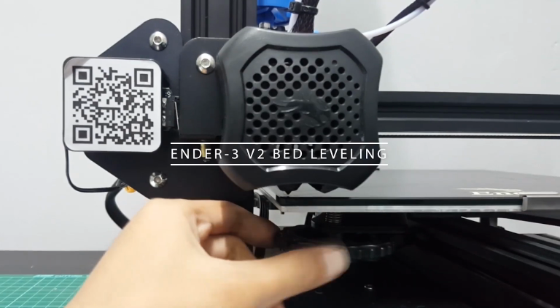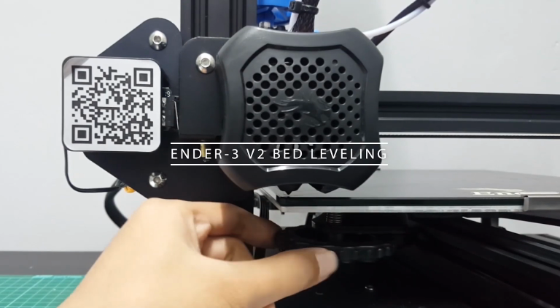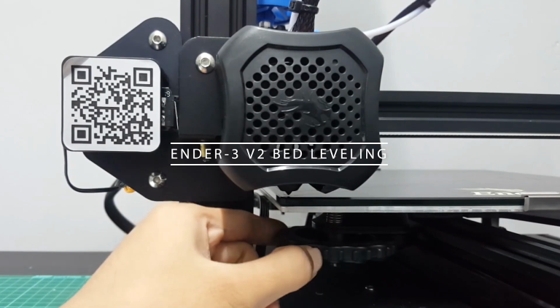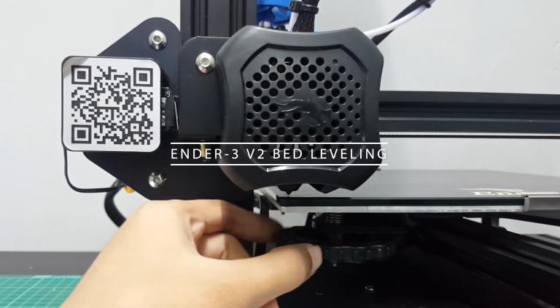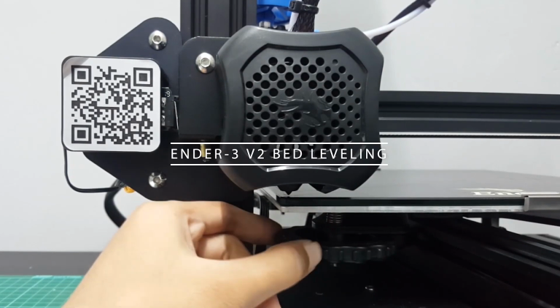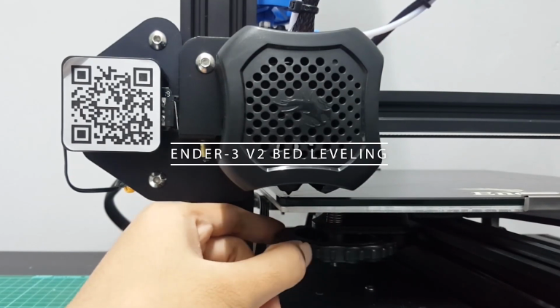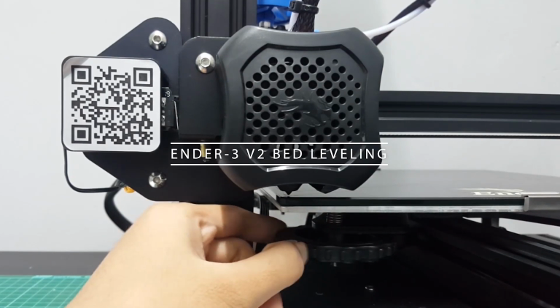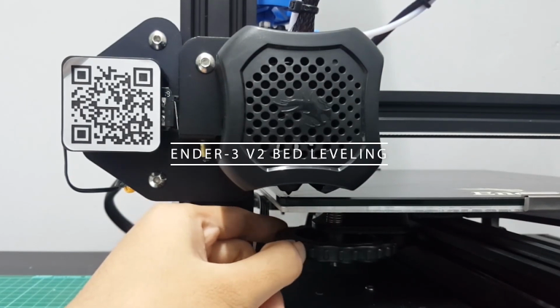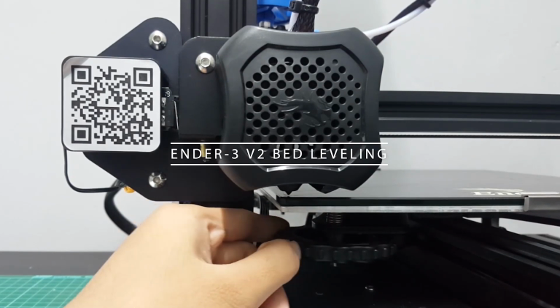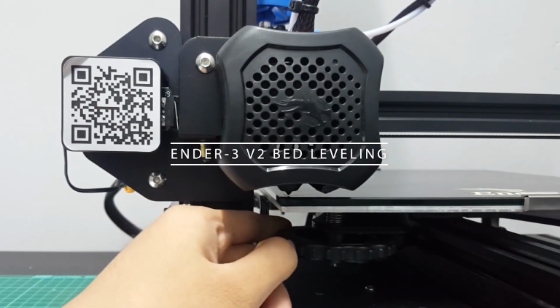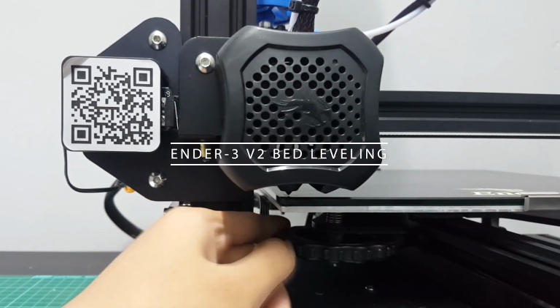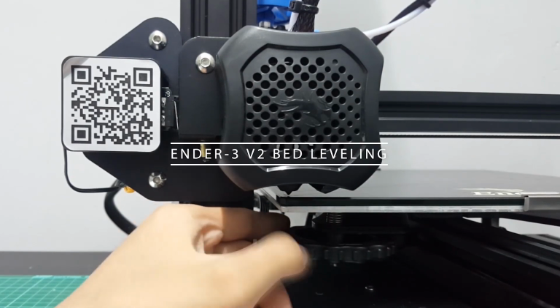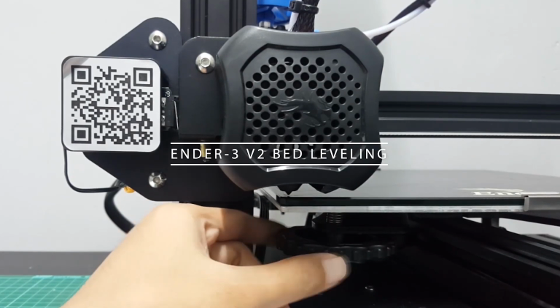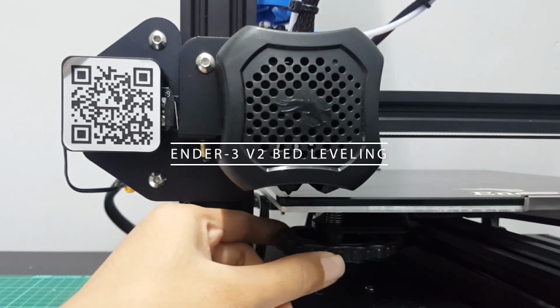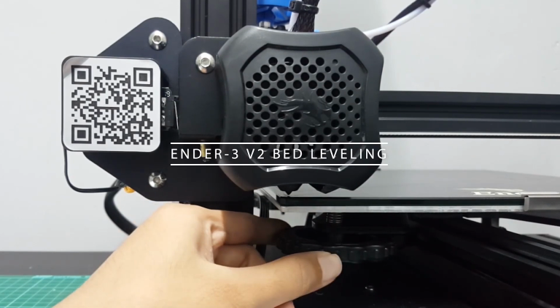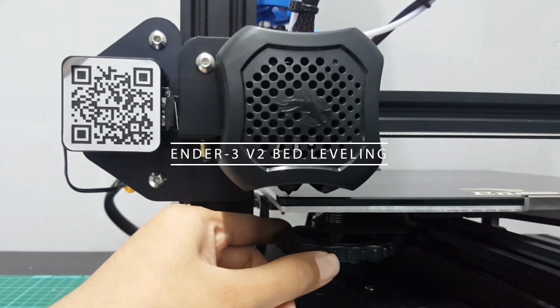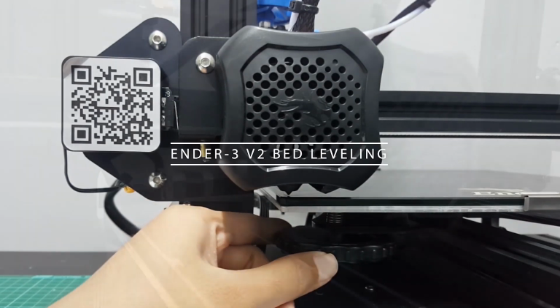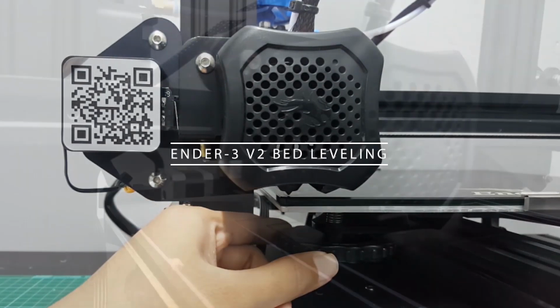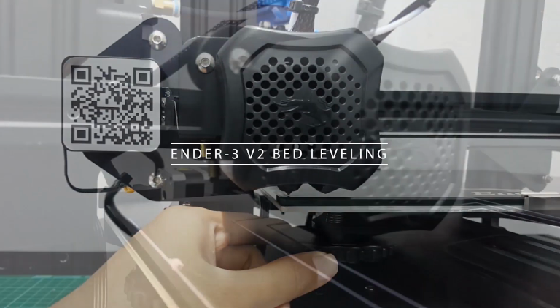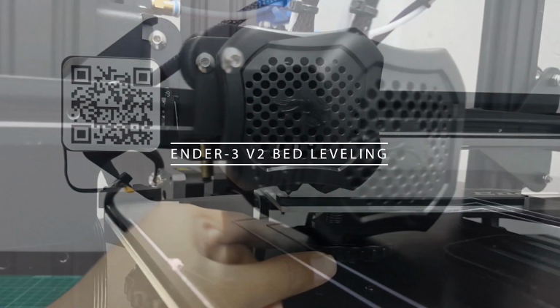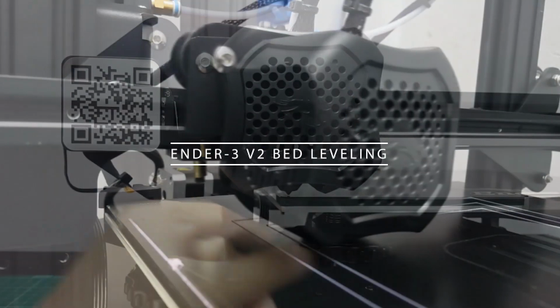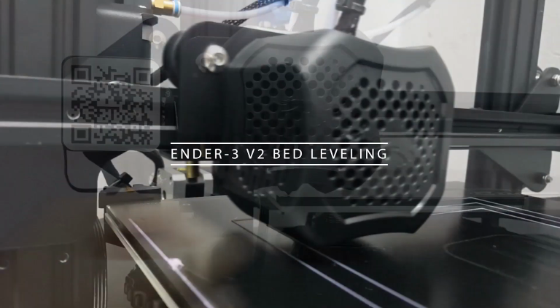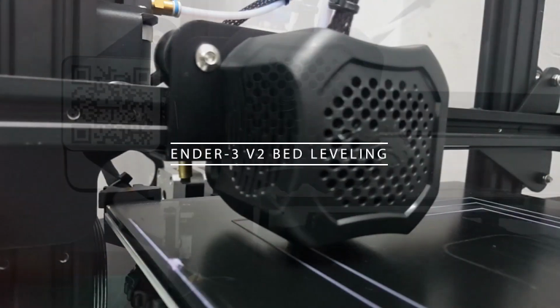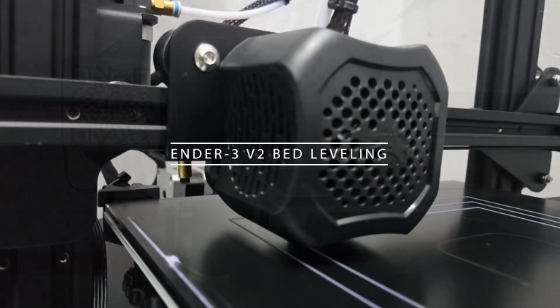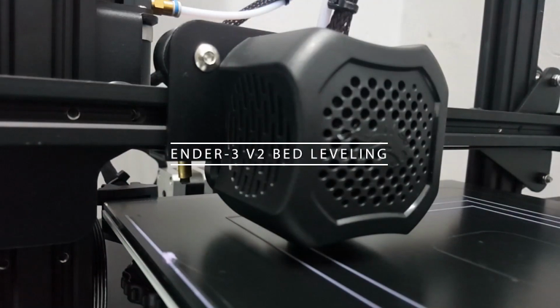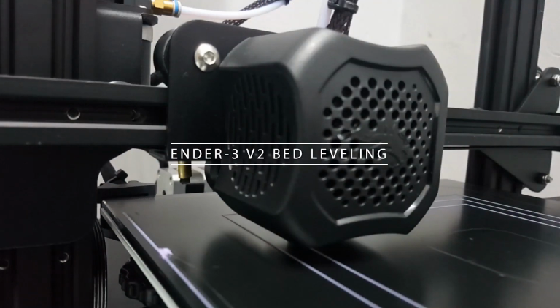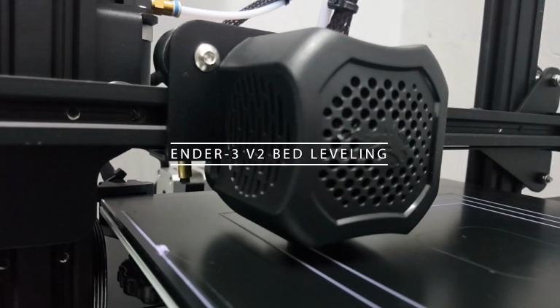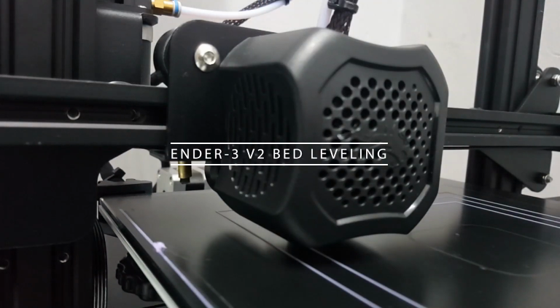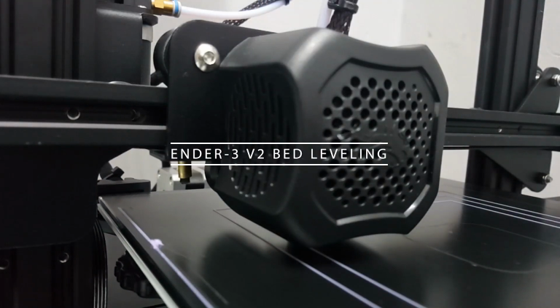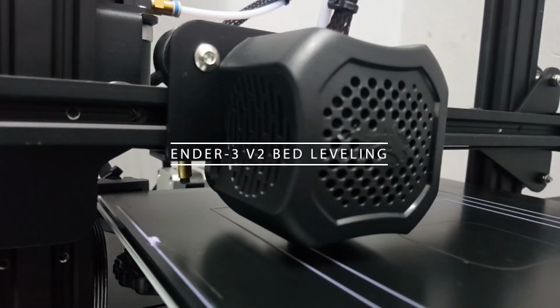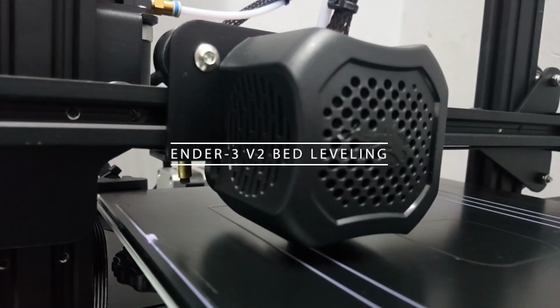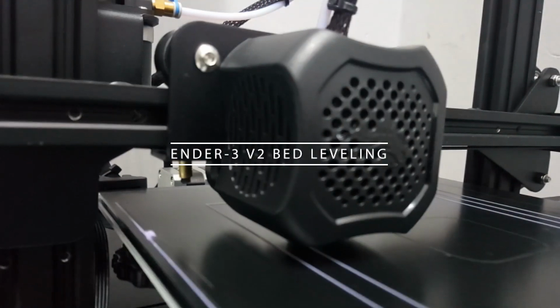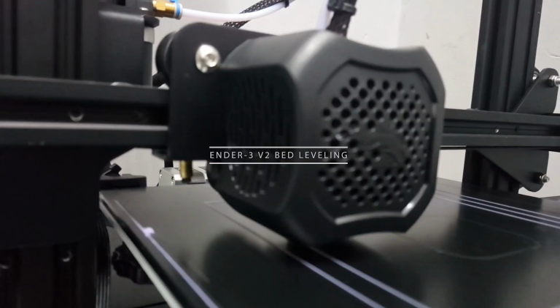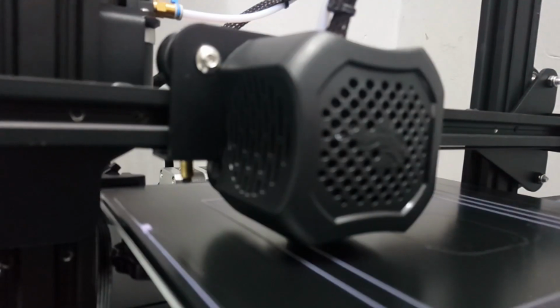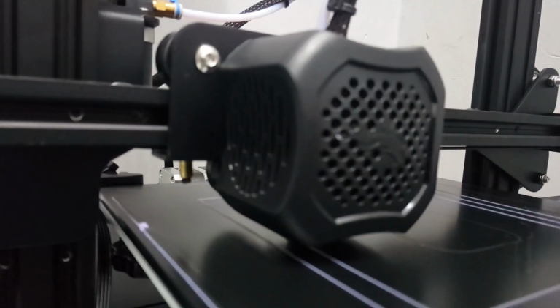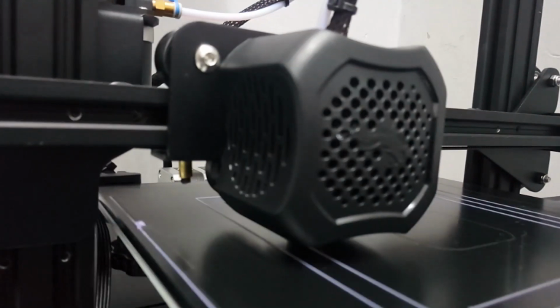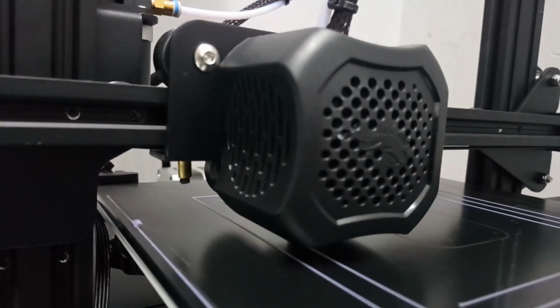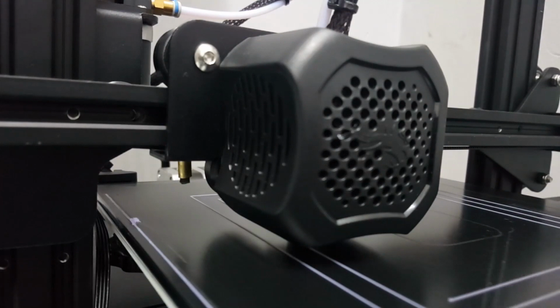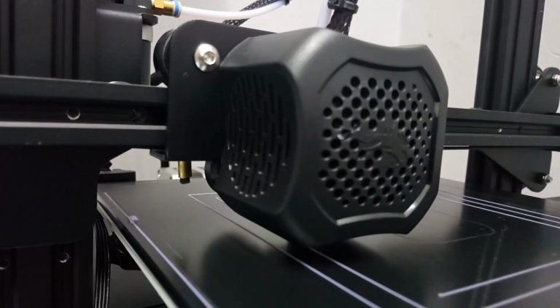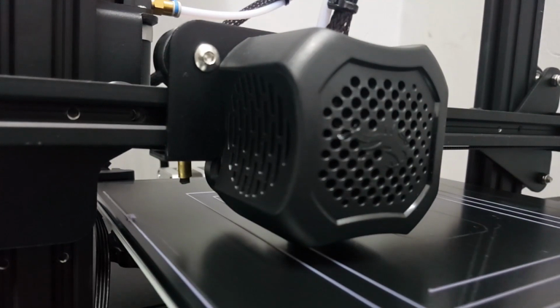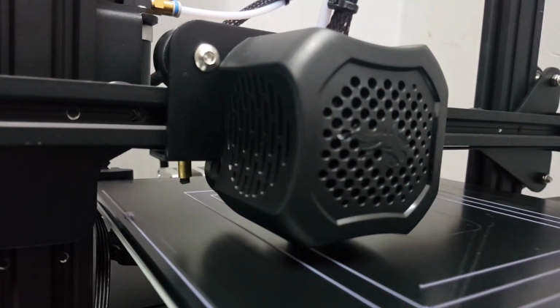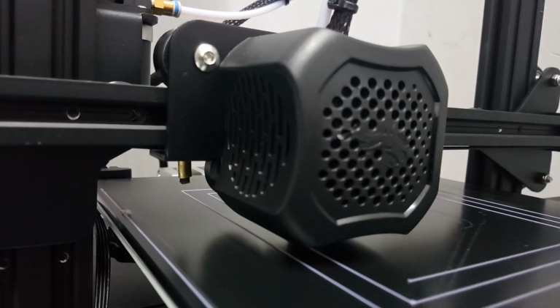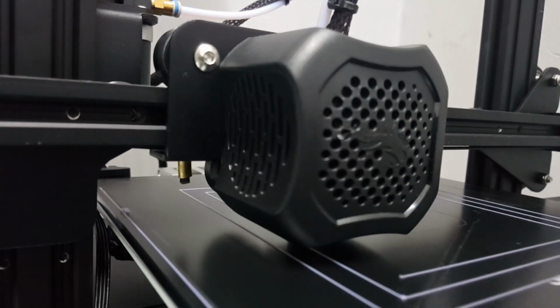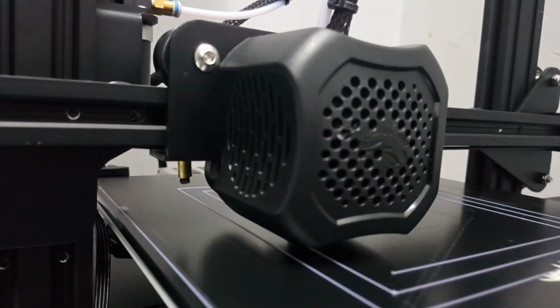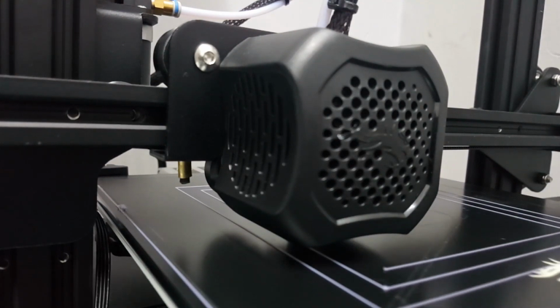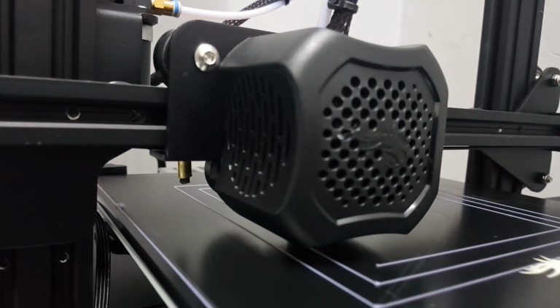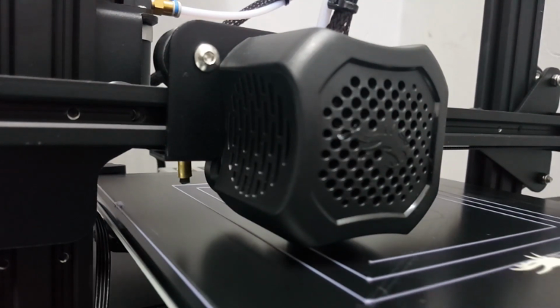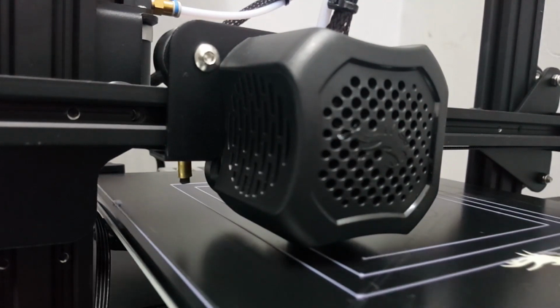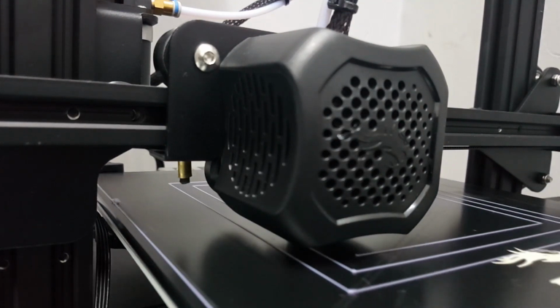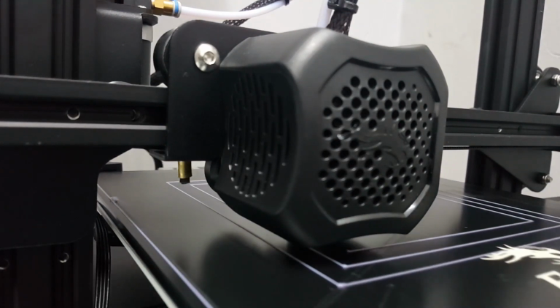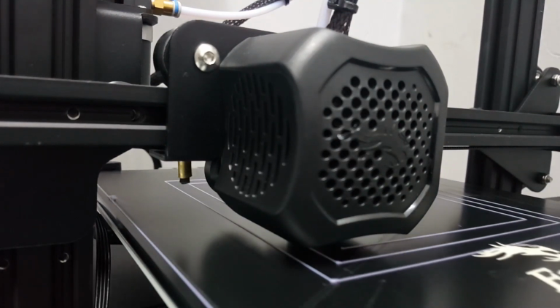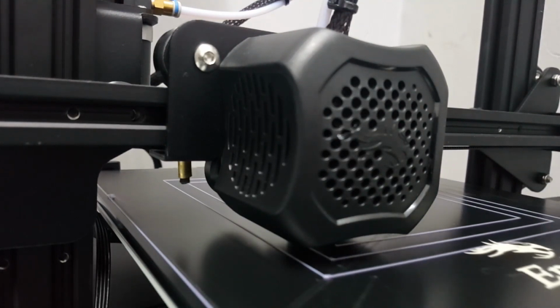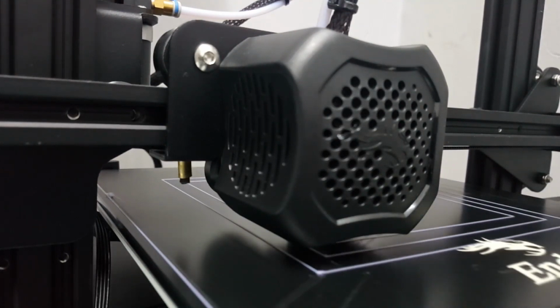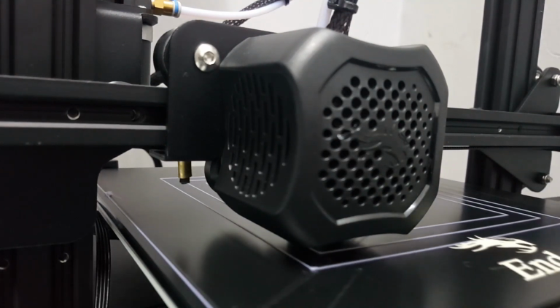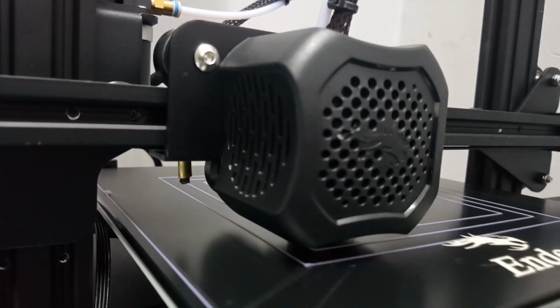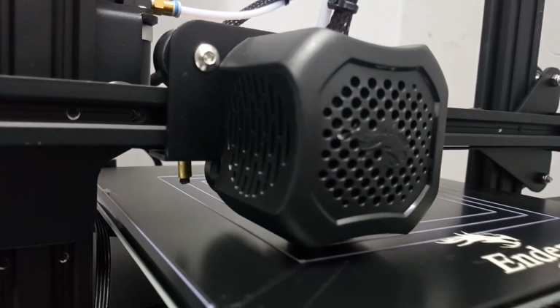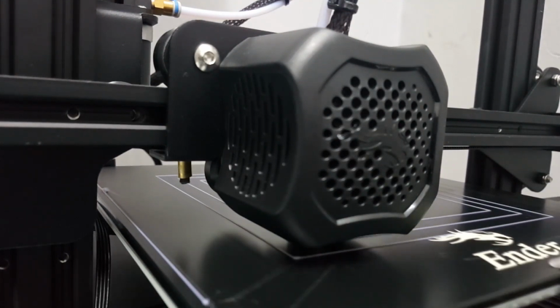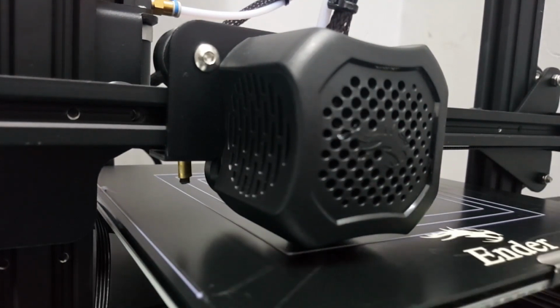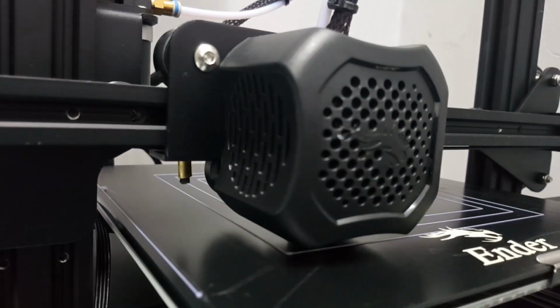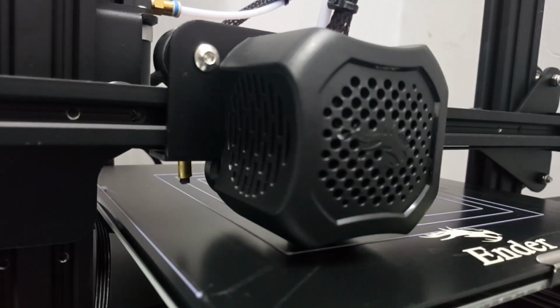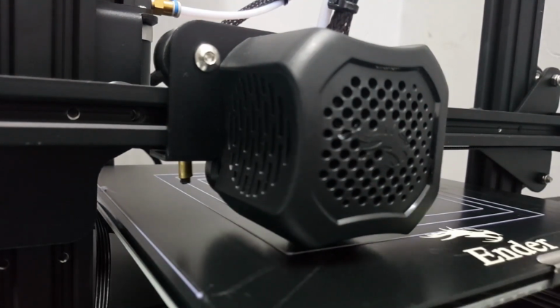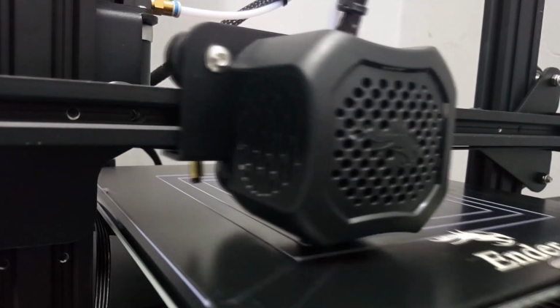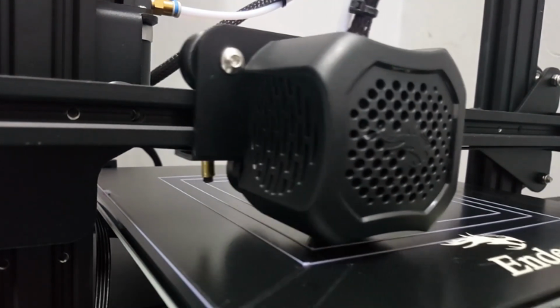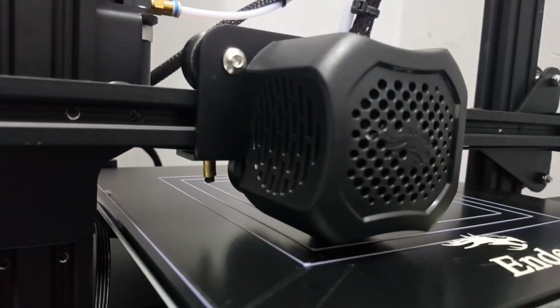Assalamualaikum and hi guys! Today I'll share with you how I level my Ender 3 V2 glass bed.